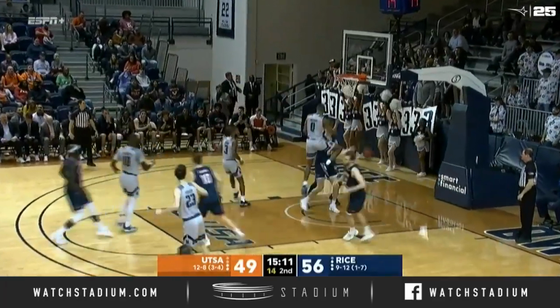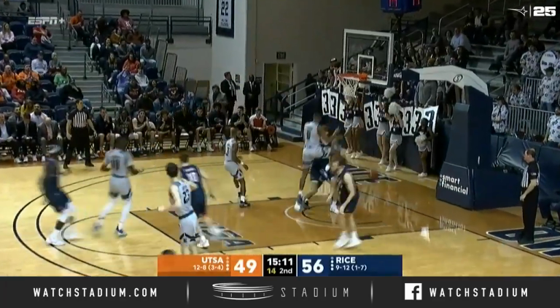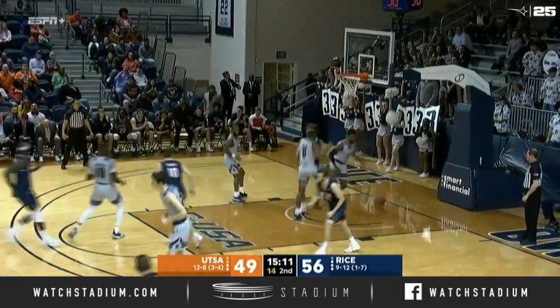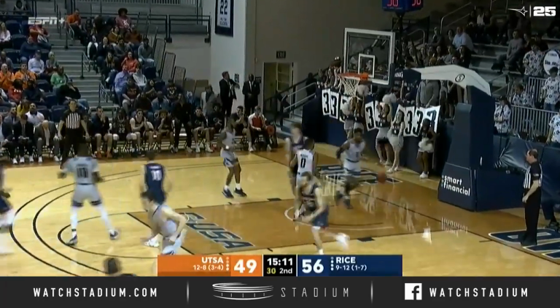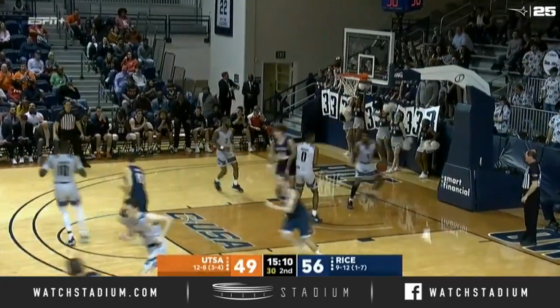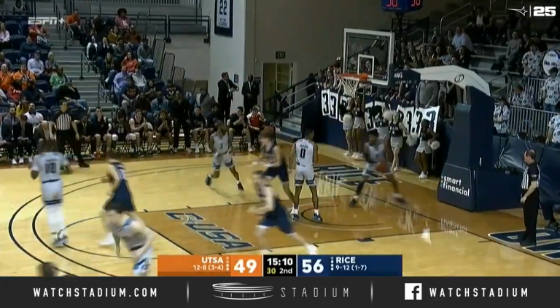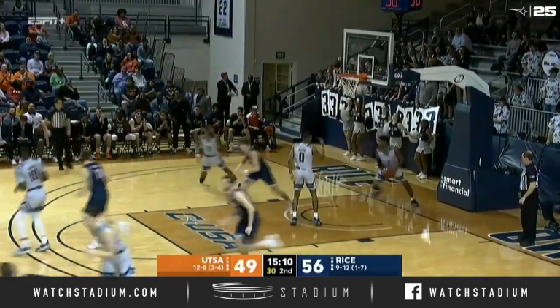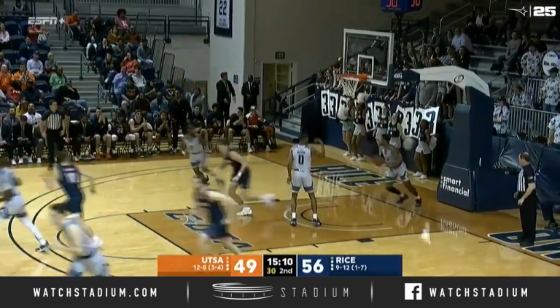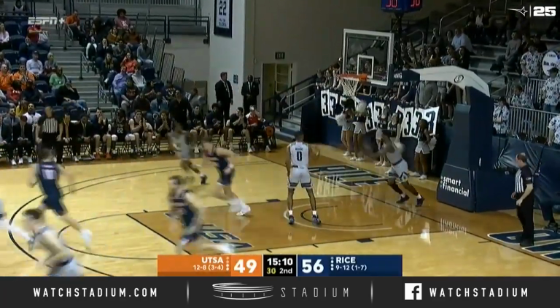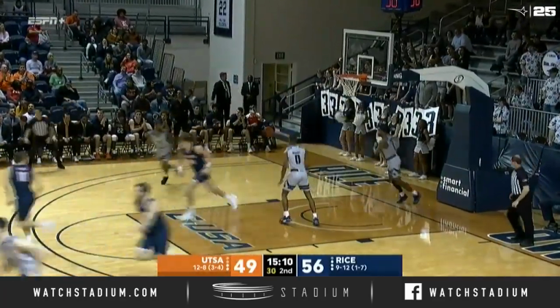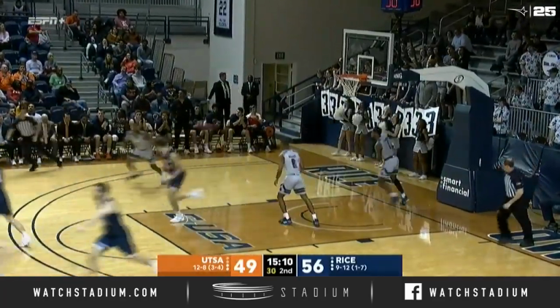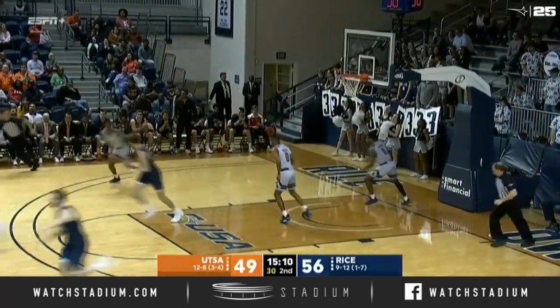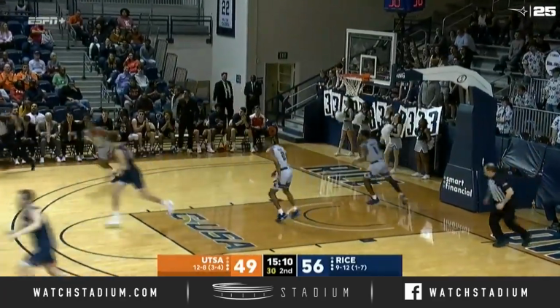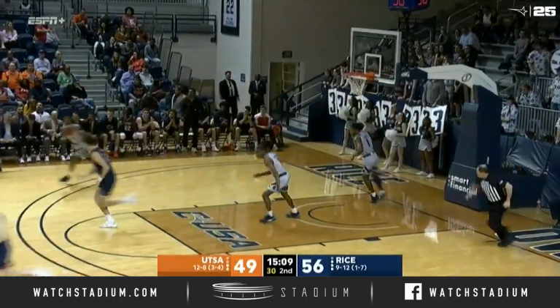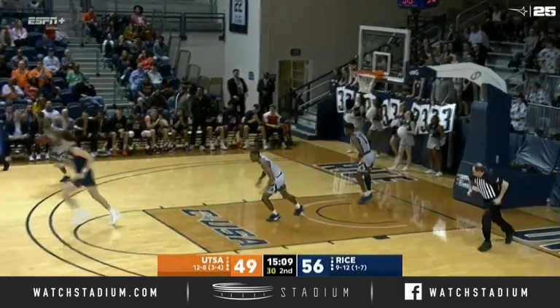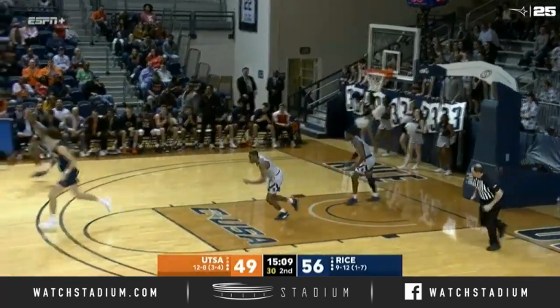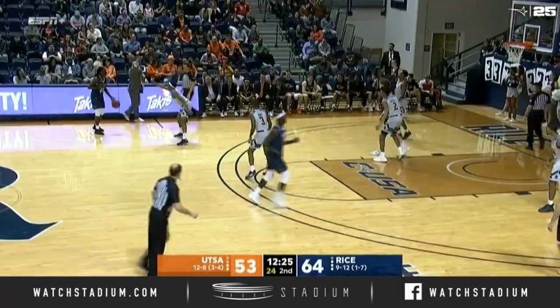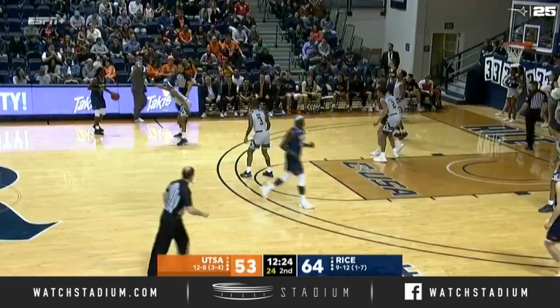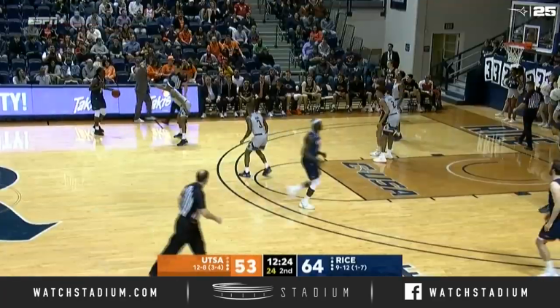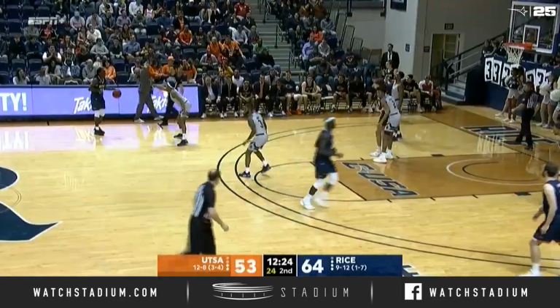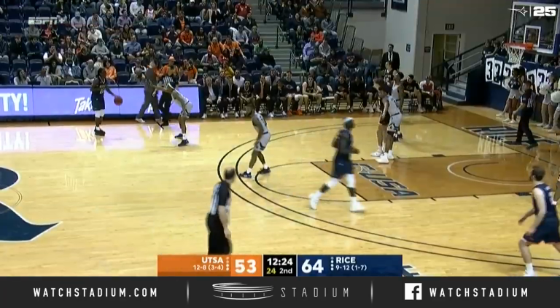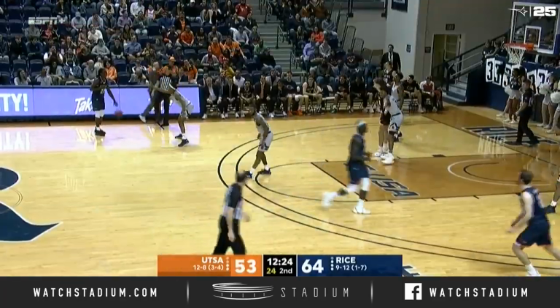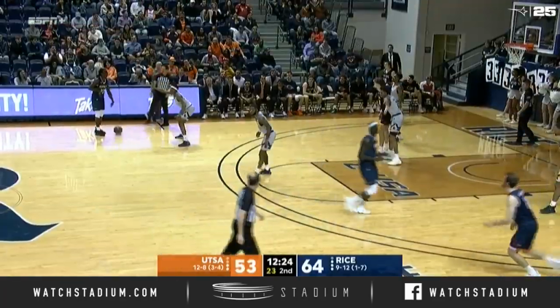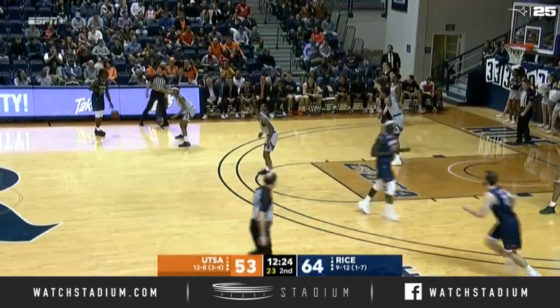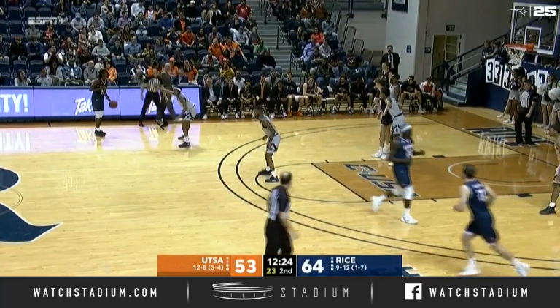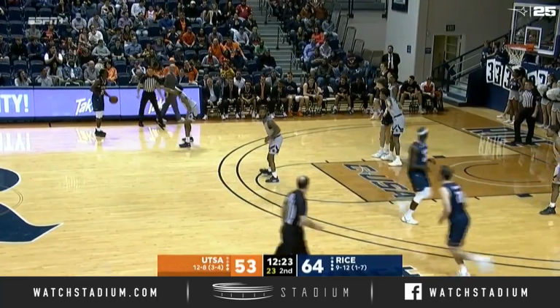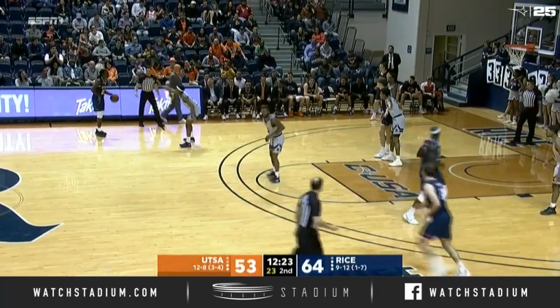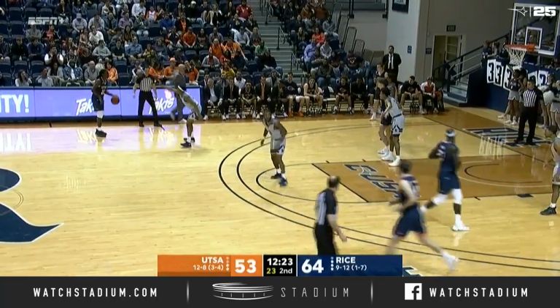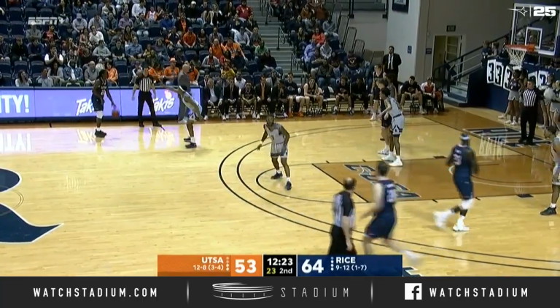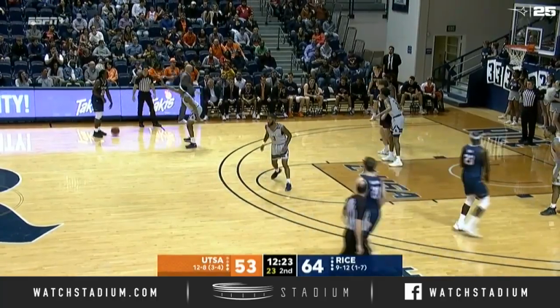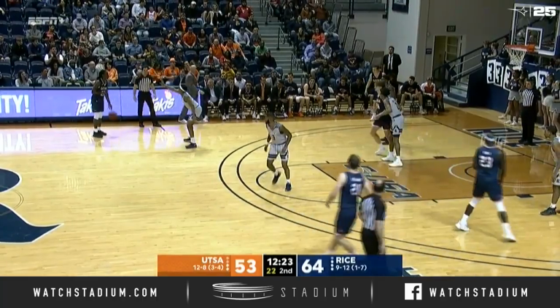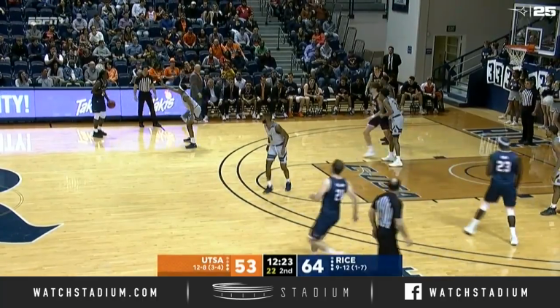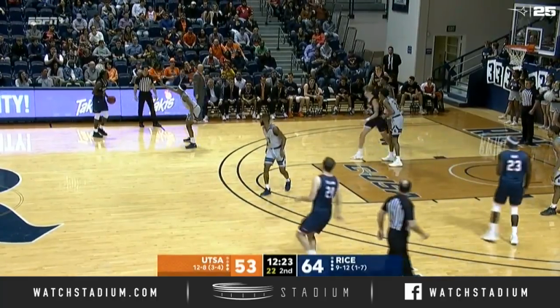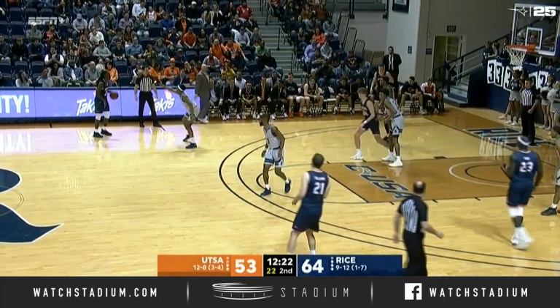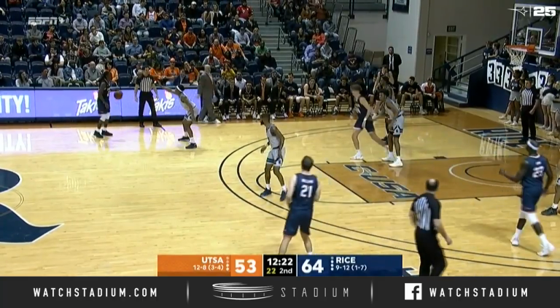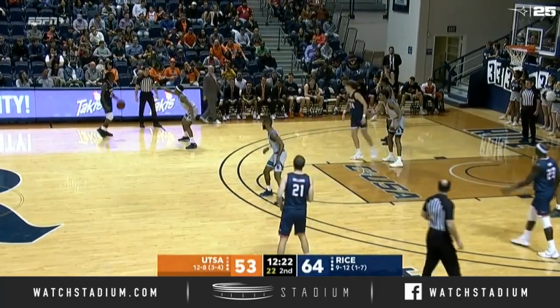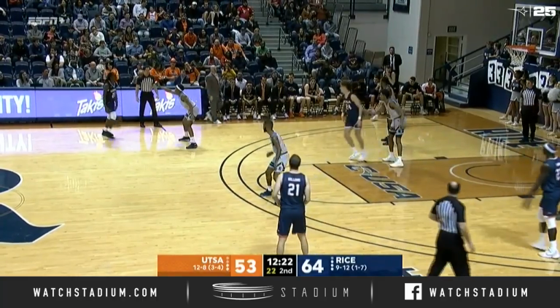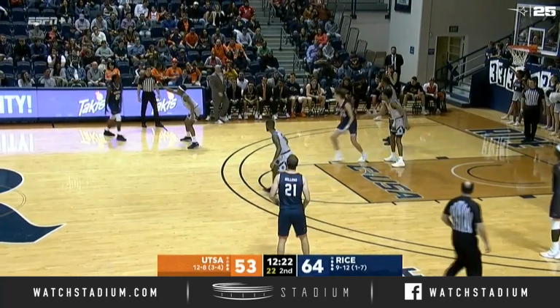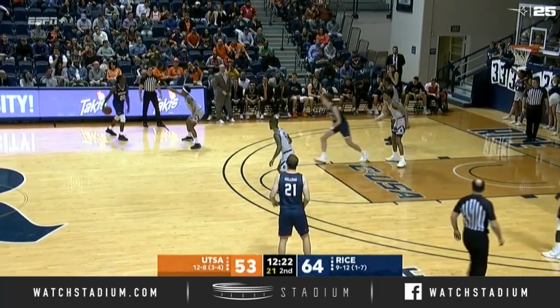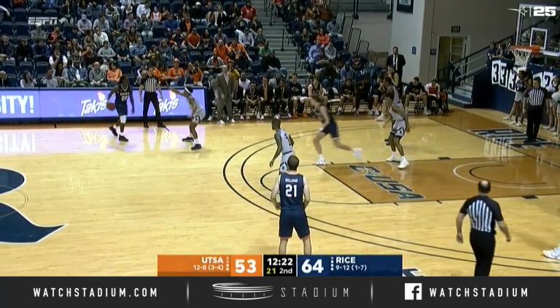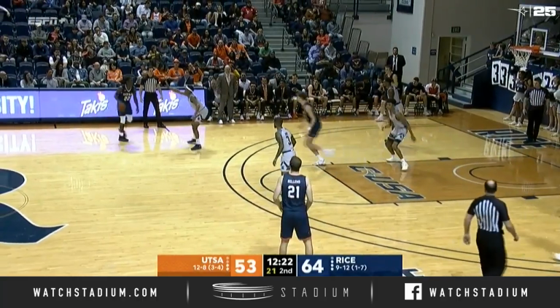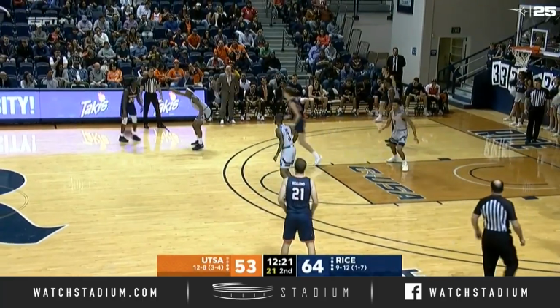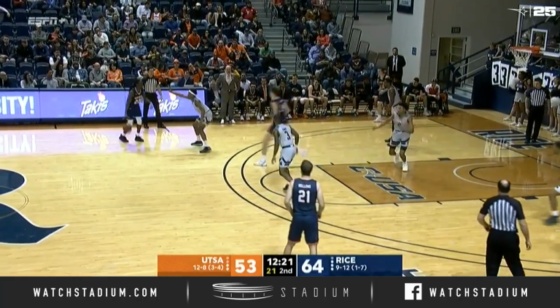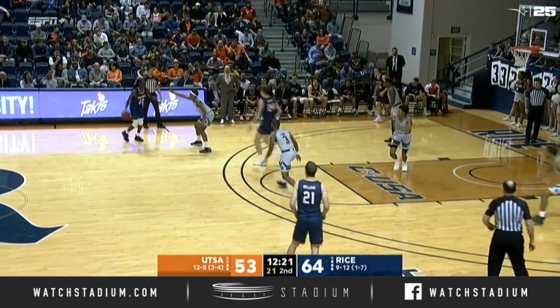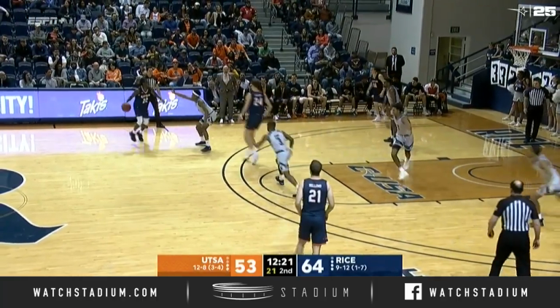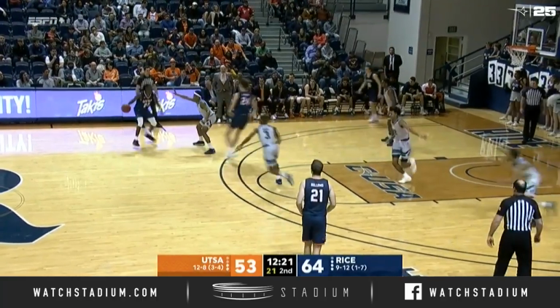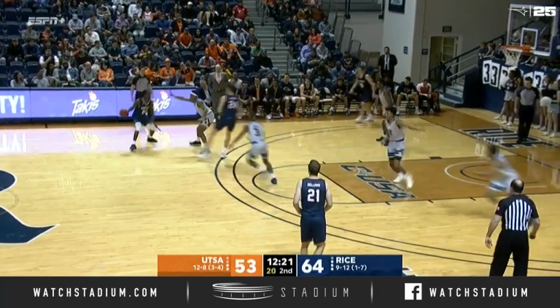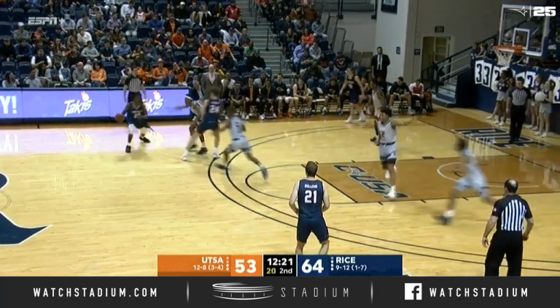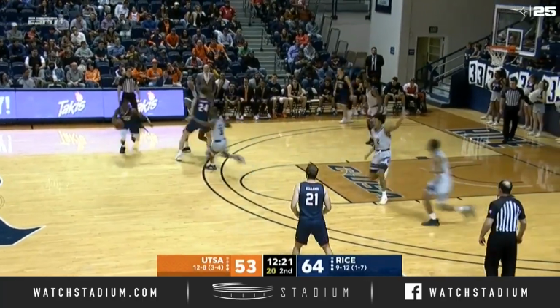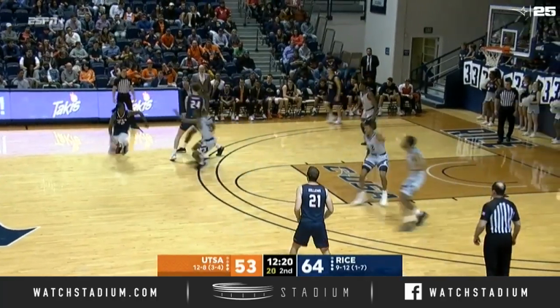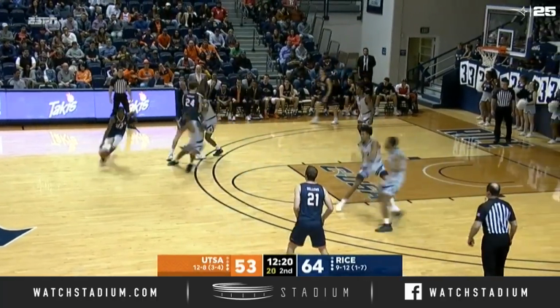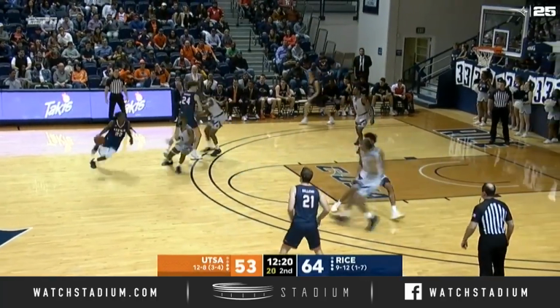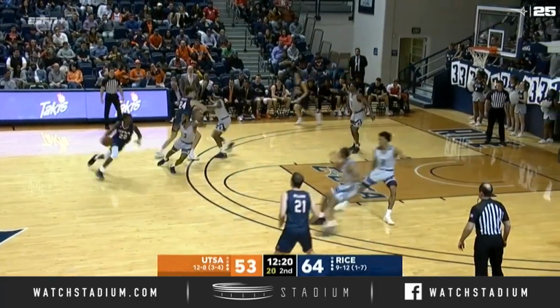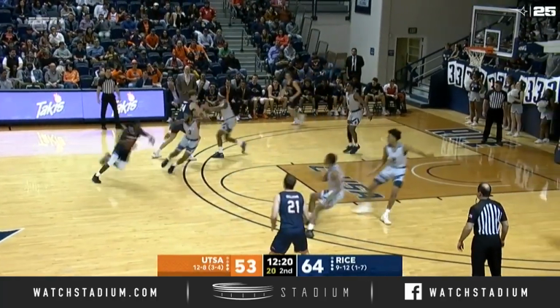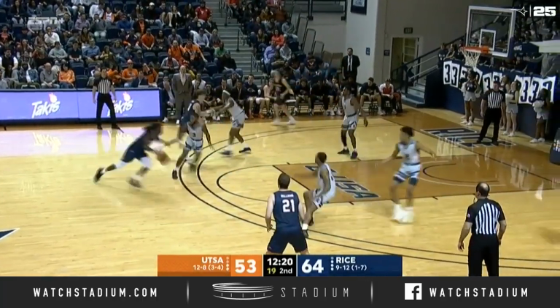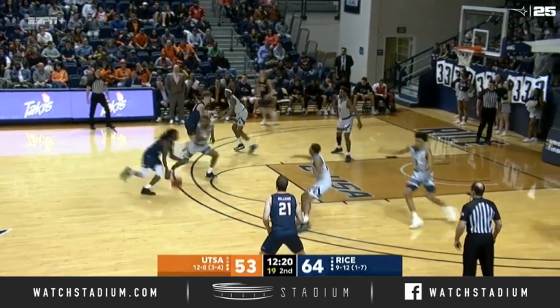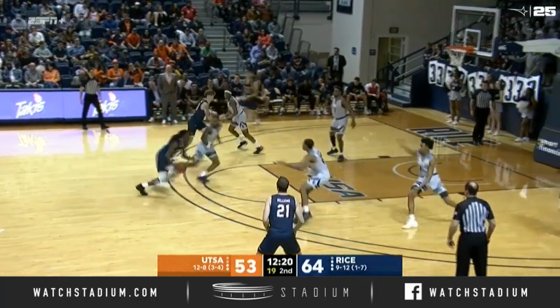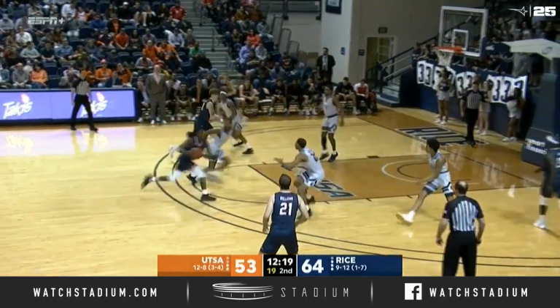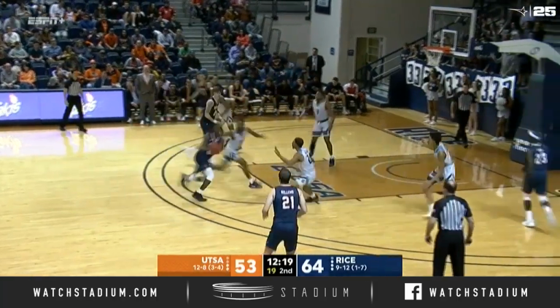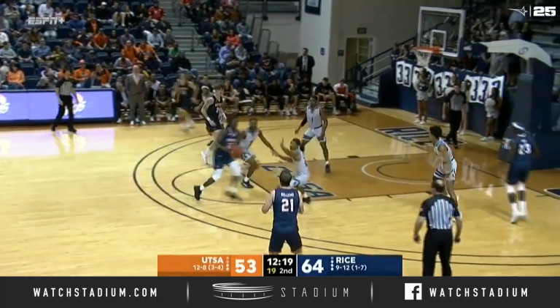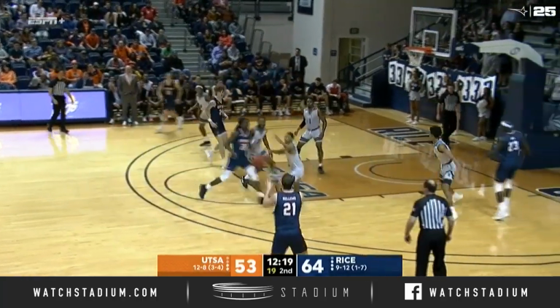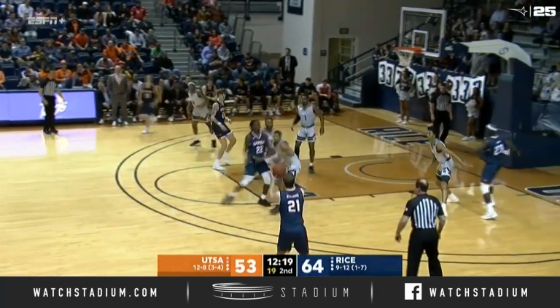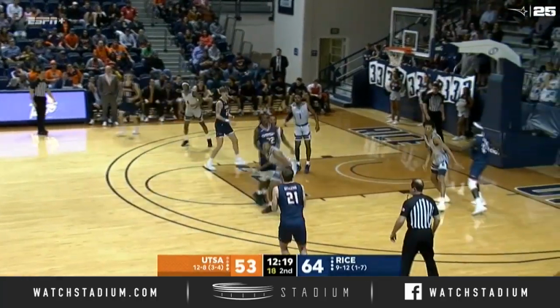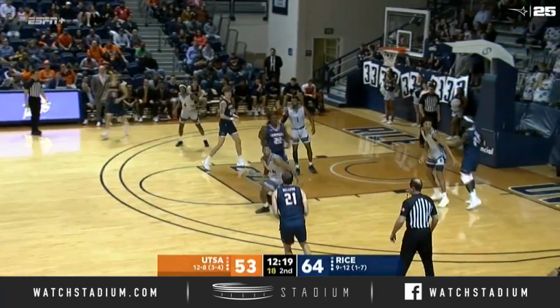Nice turnaround there from Matembi Orr. Scott Pera was just asking me this morning when our shooting was going to show up. I said there's no time like the present.